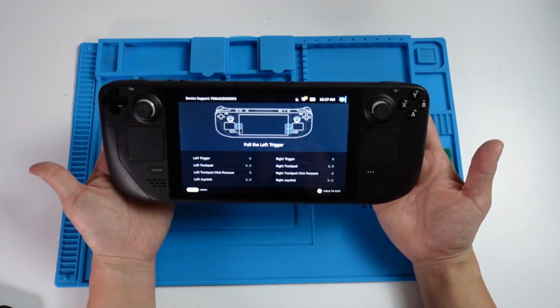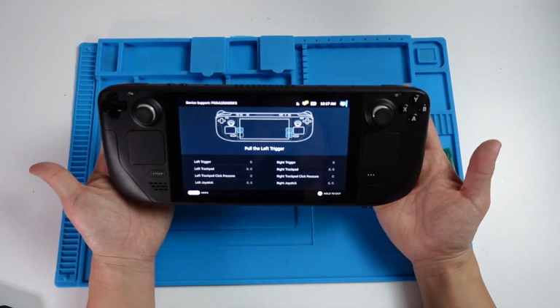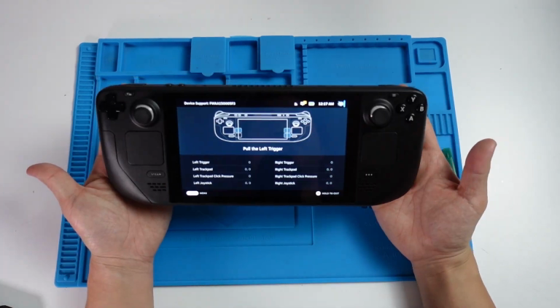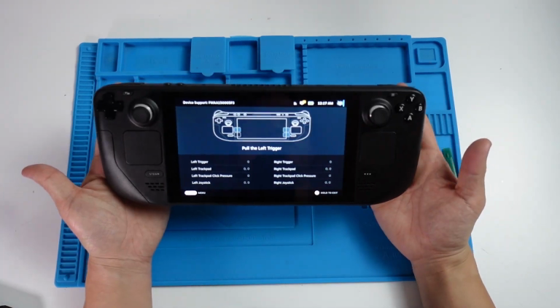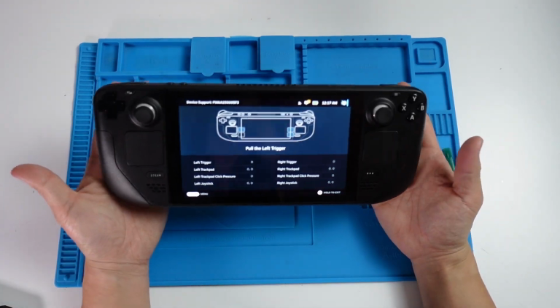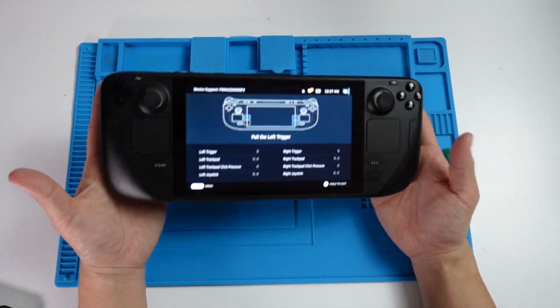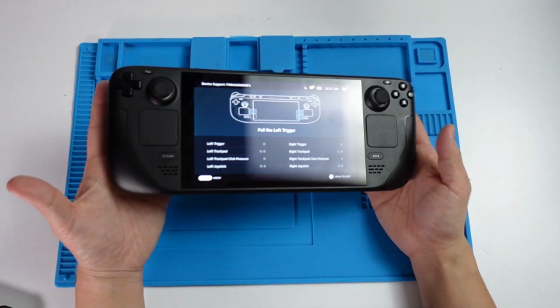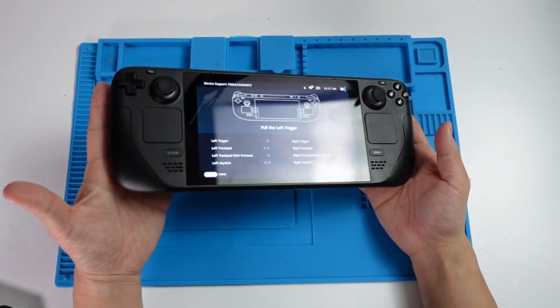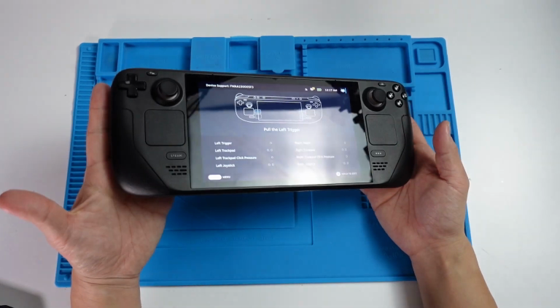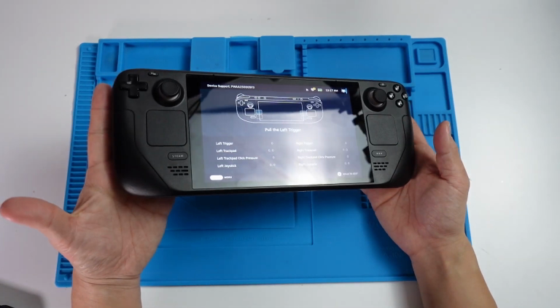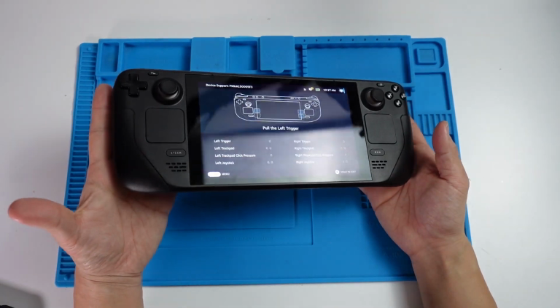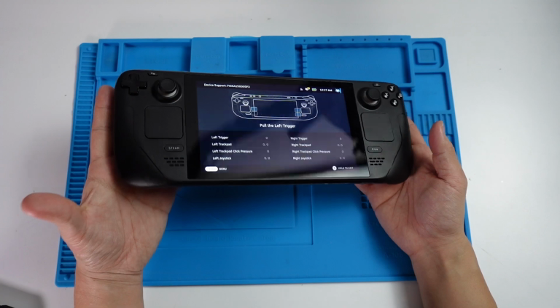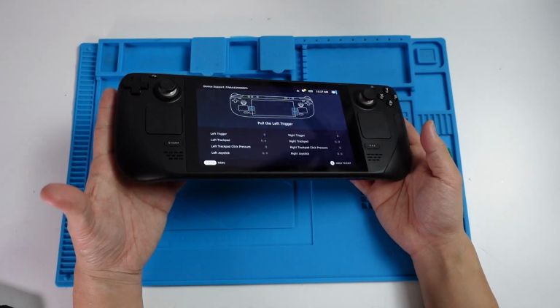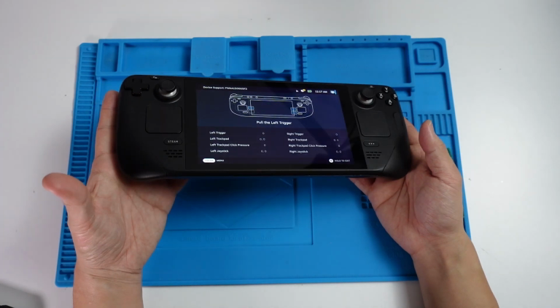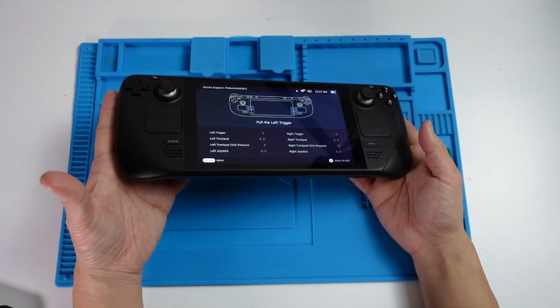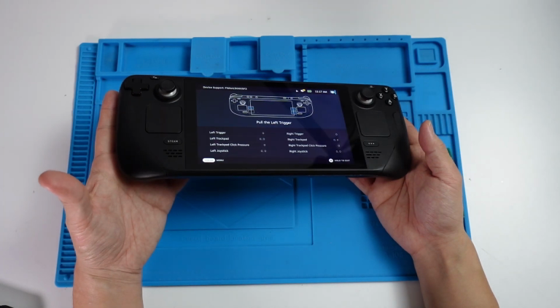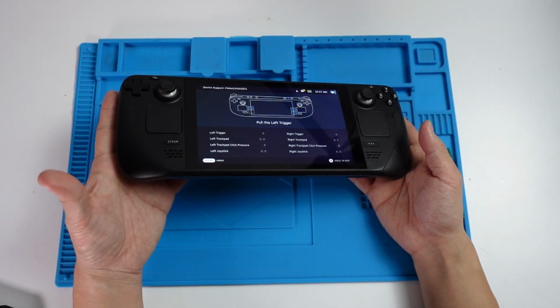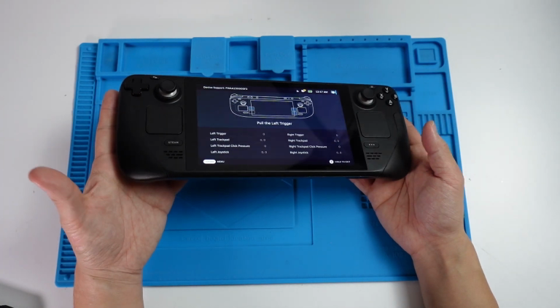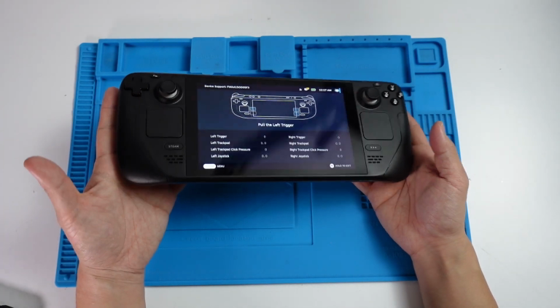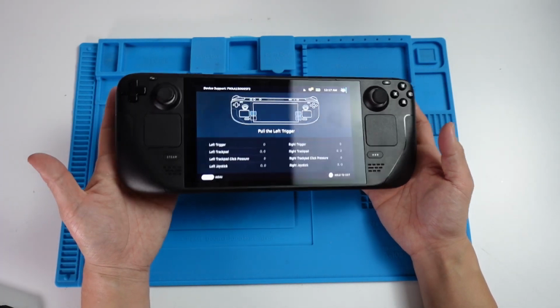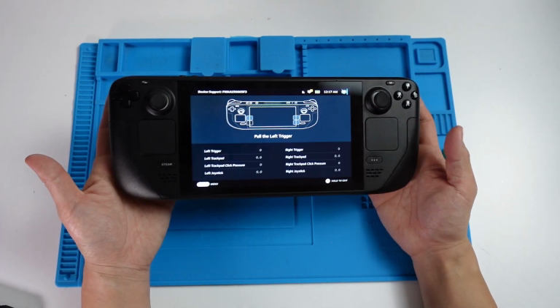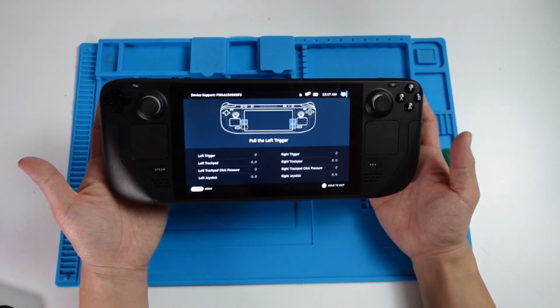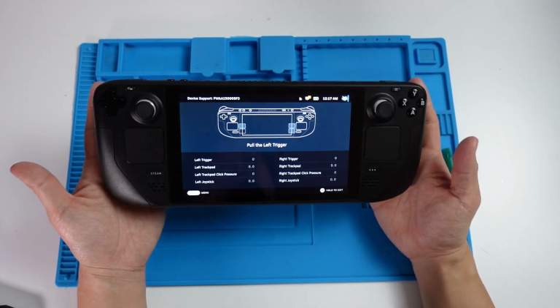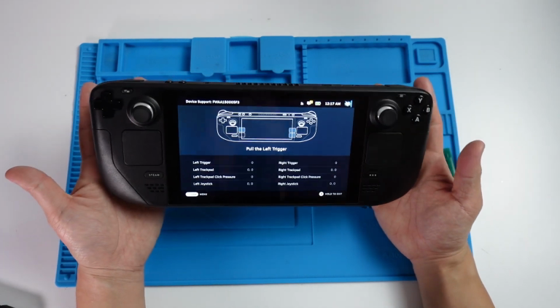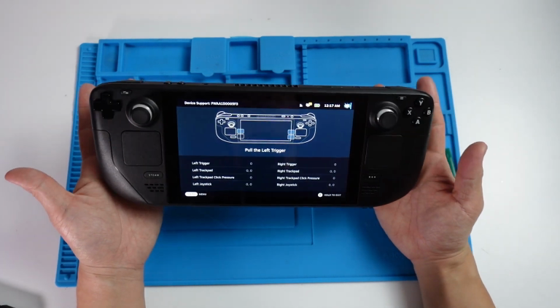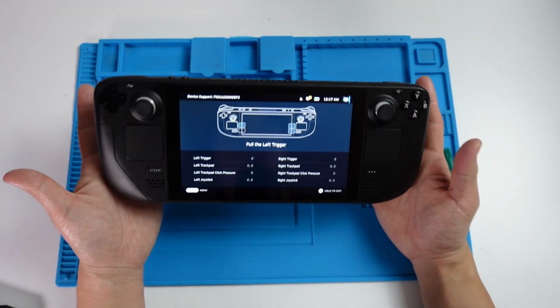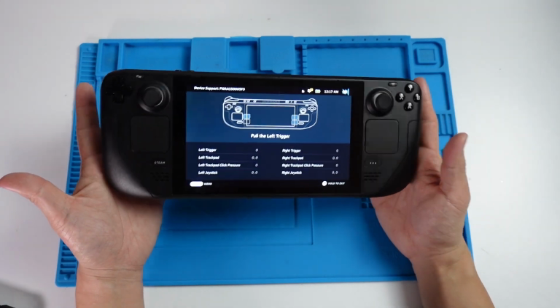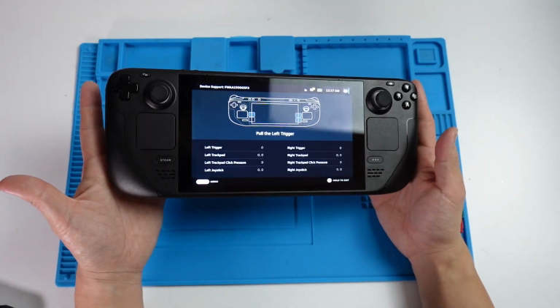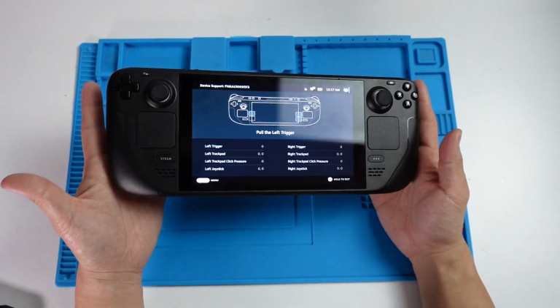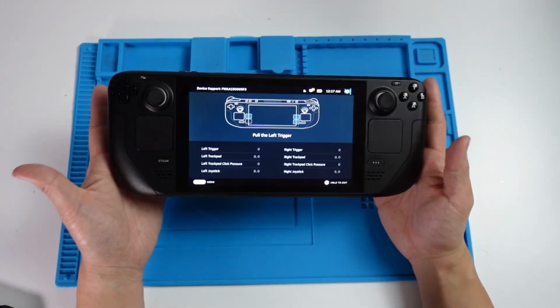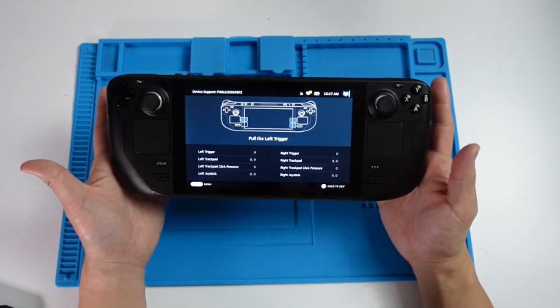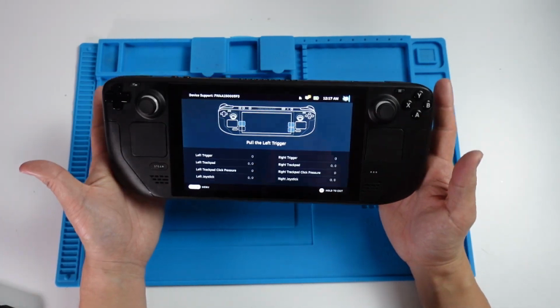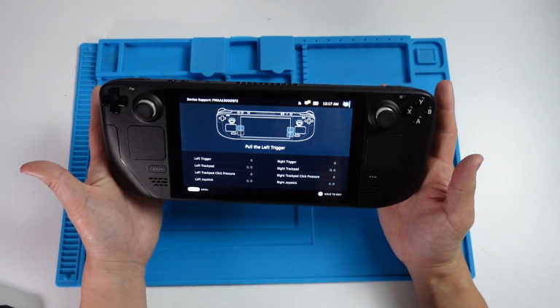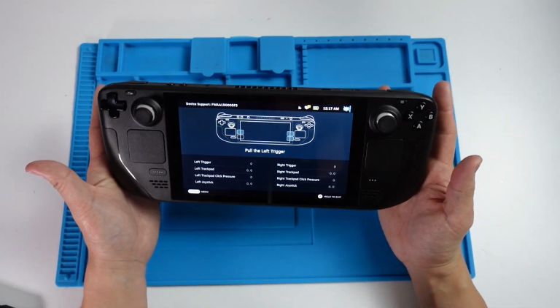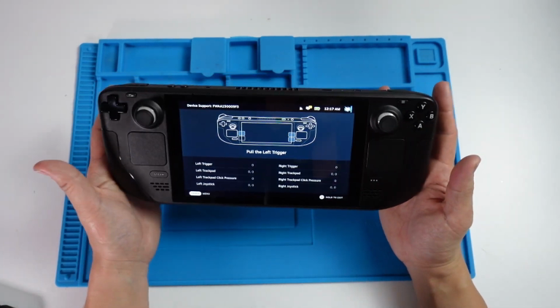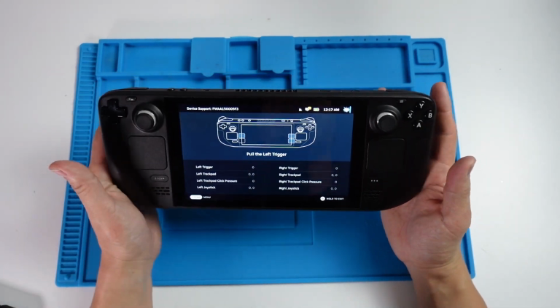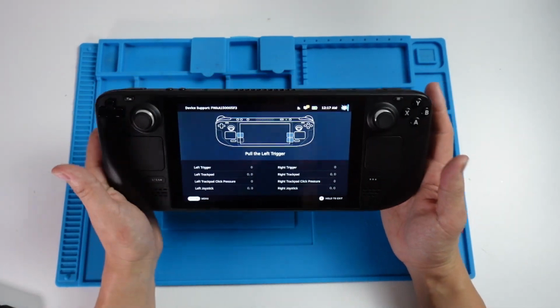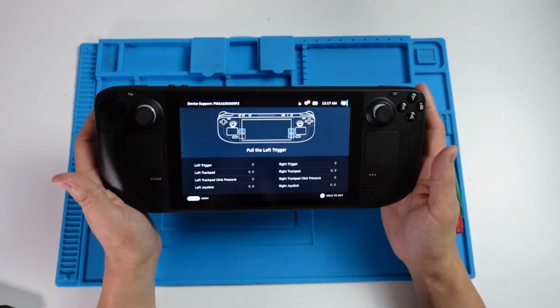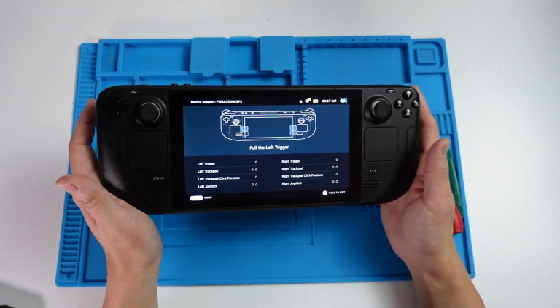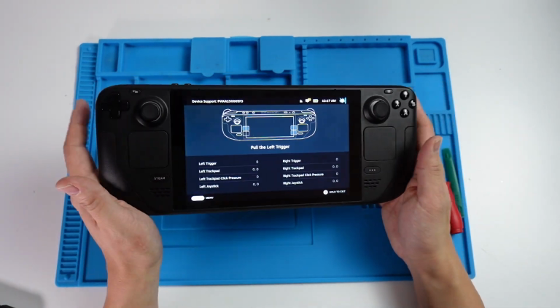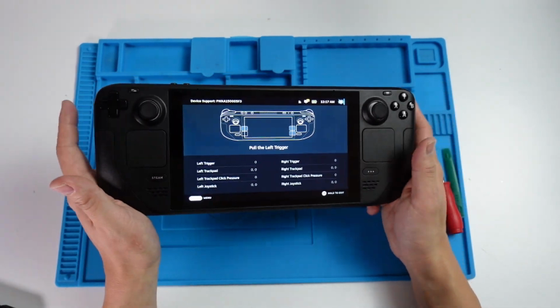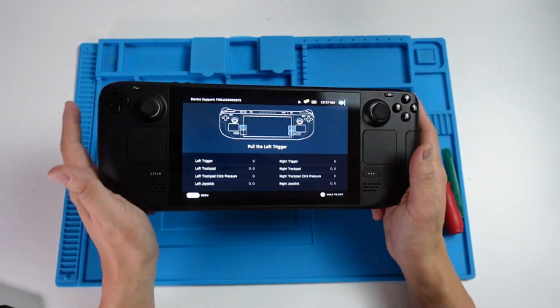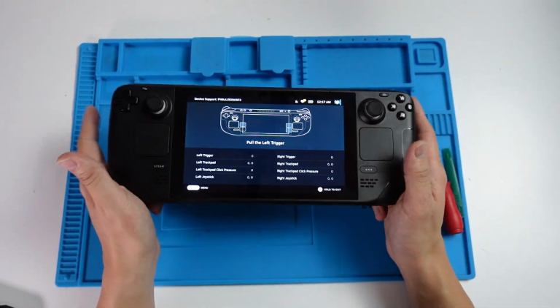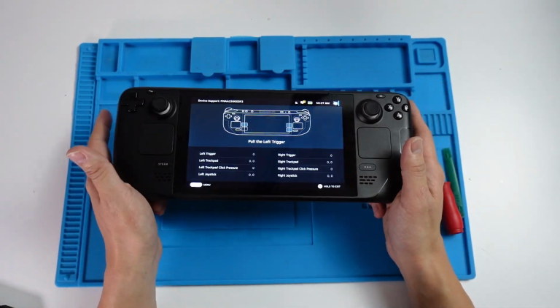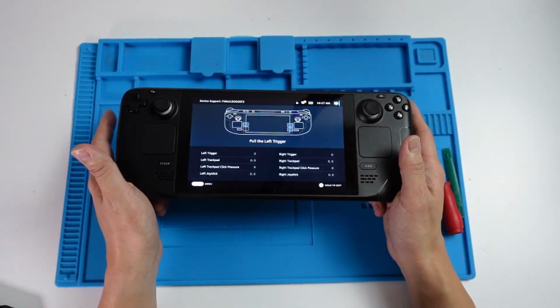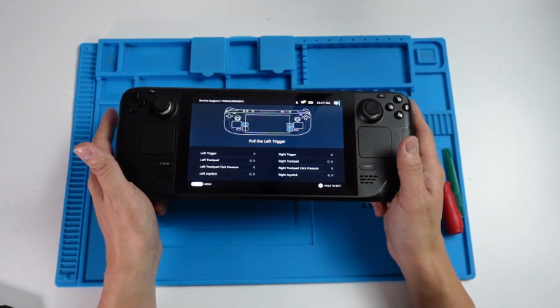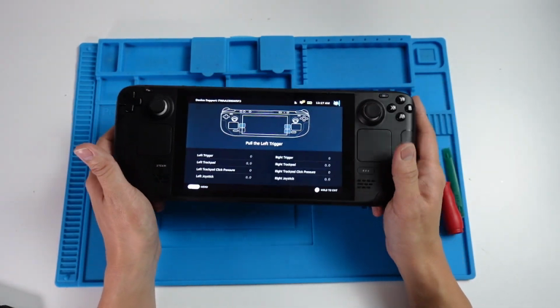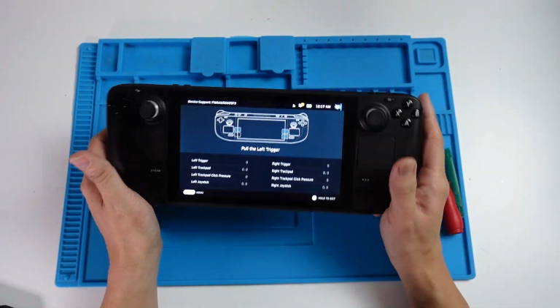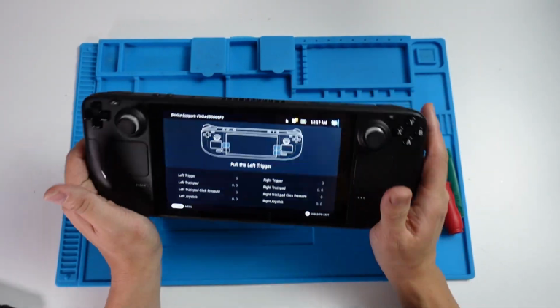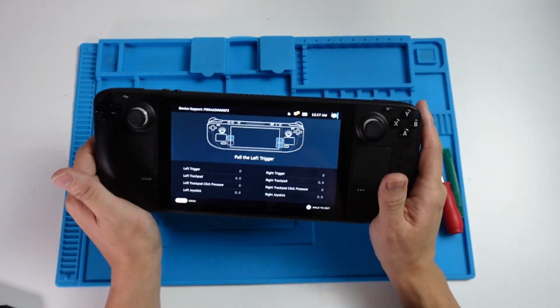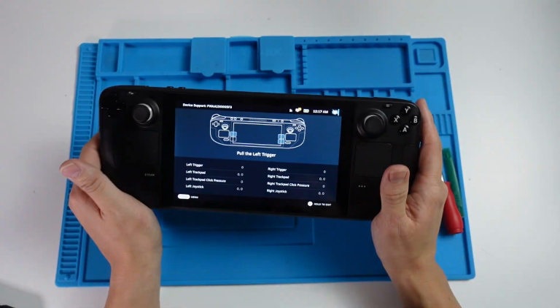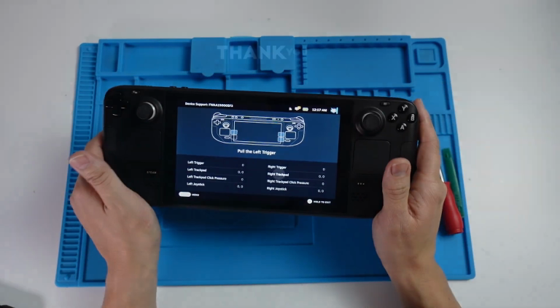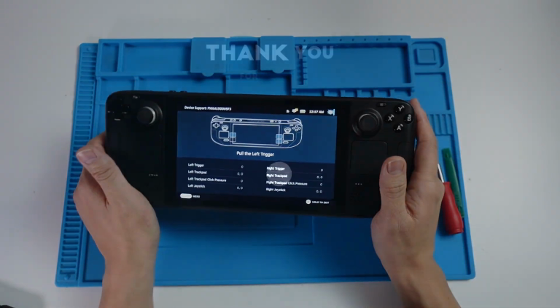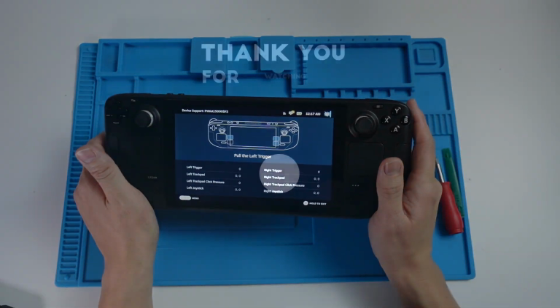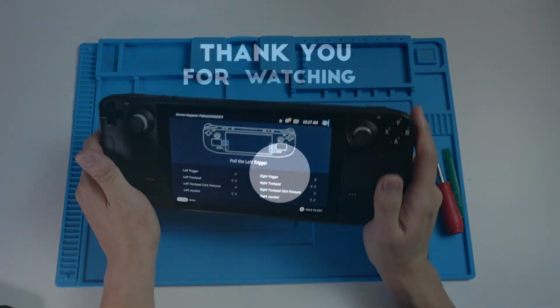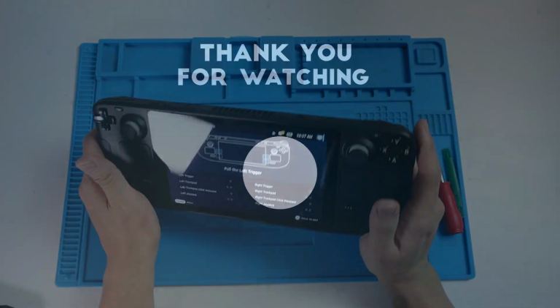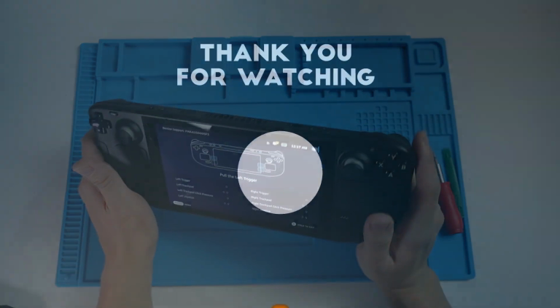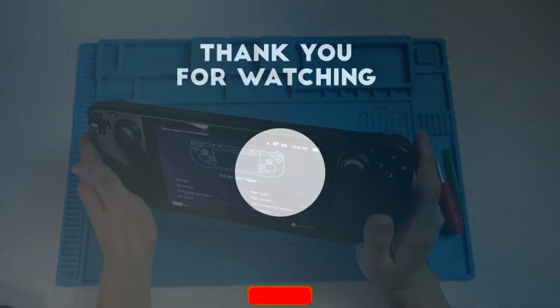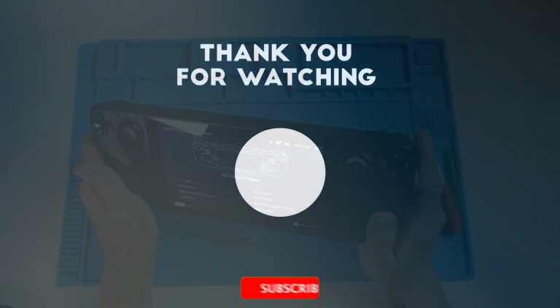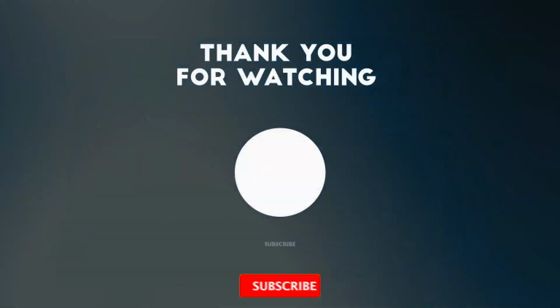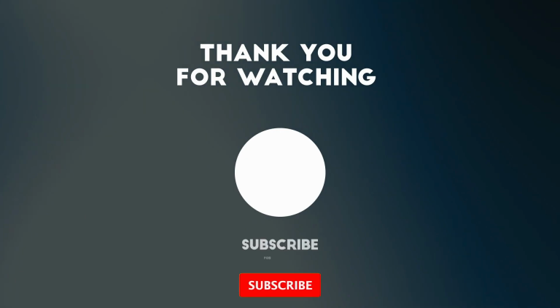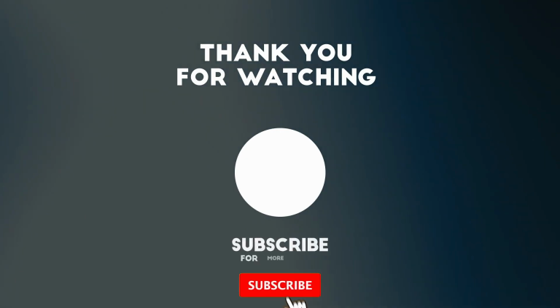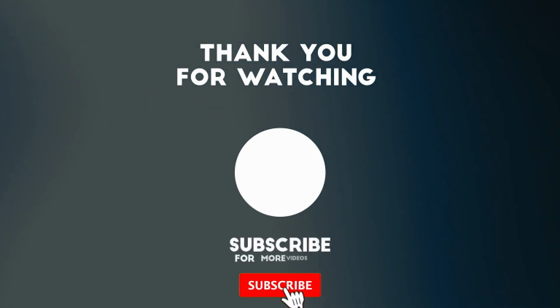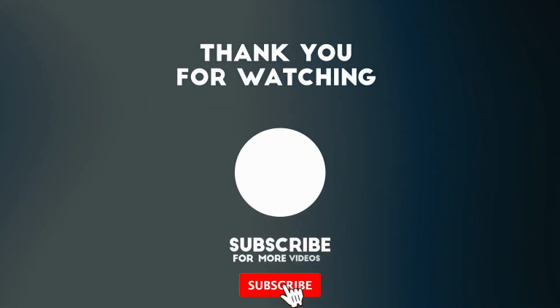Anyway, I hope you found this video useful. I've got lots of other videos like this on my YouTube channel, so please check it out. Thanks for watching, and I'll see you in the next video.